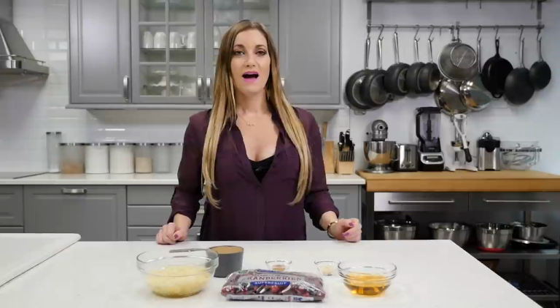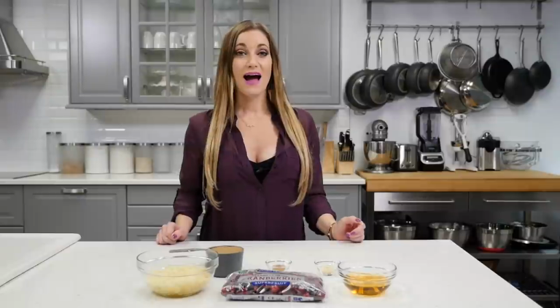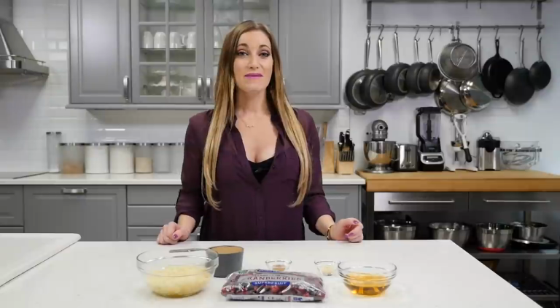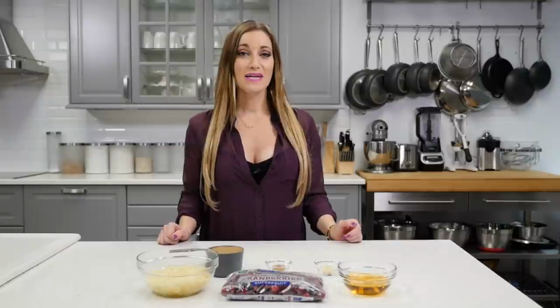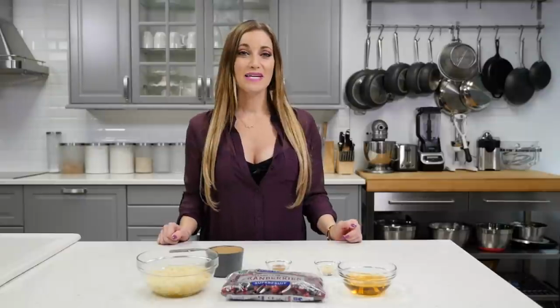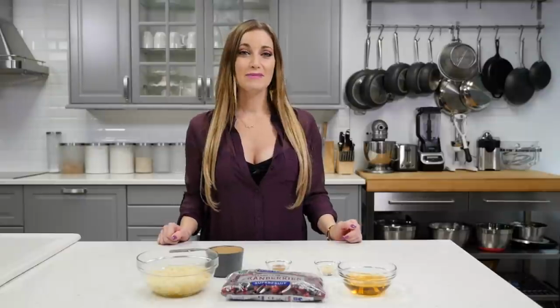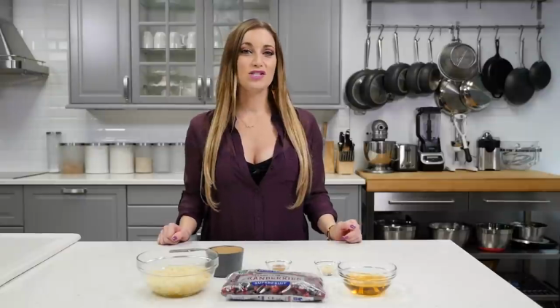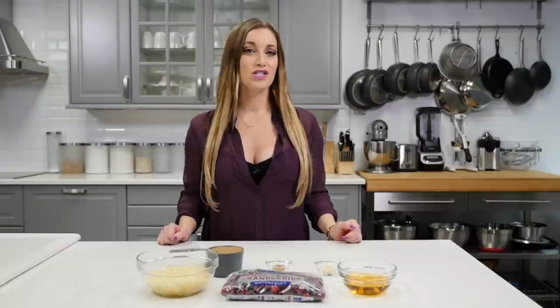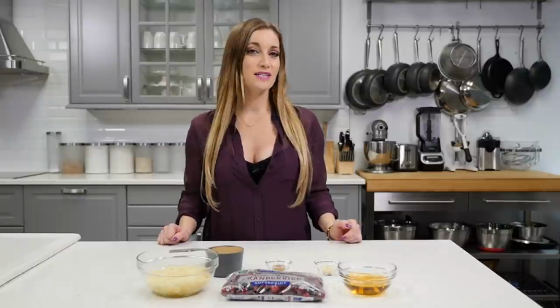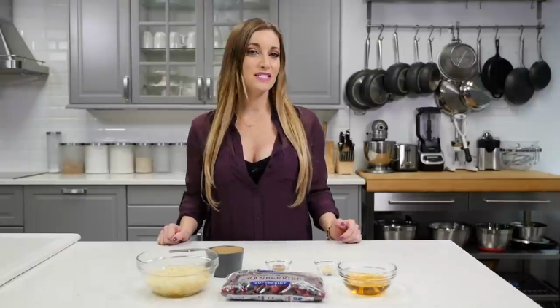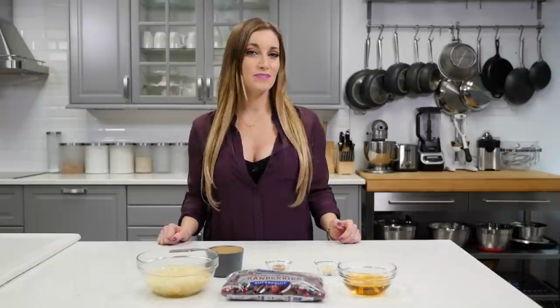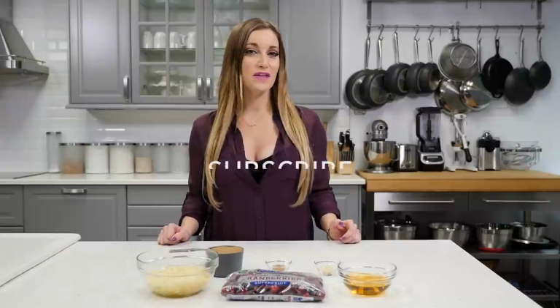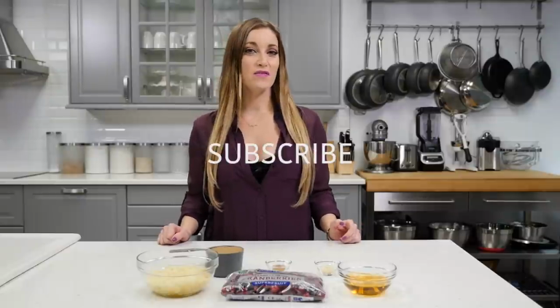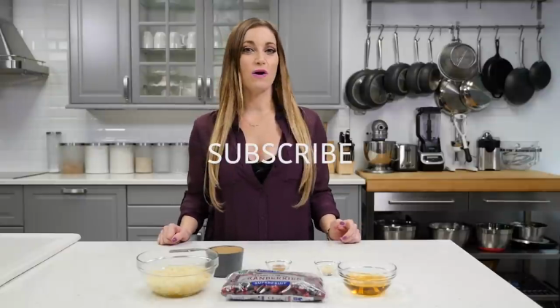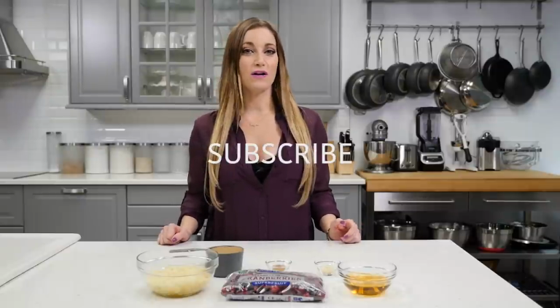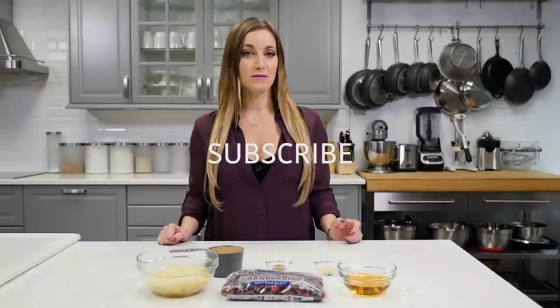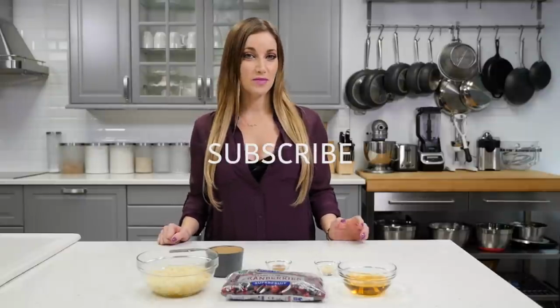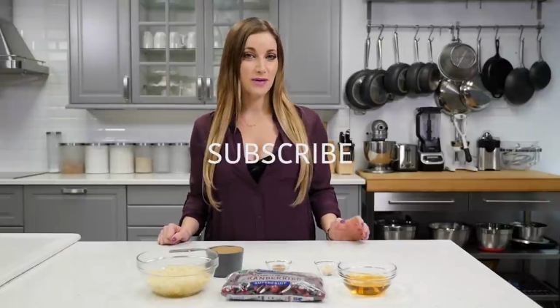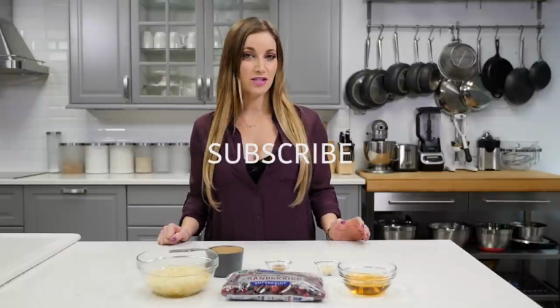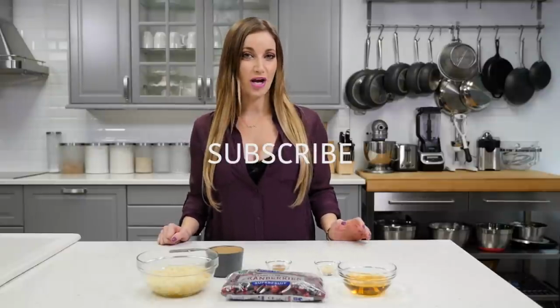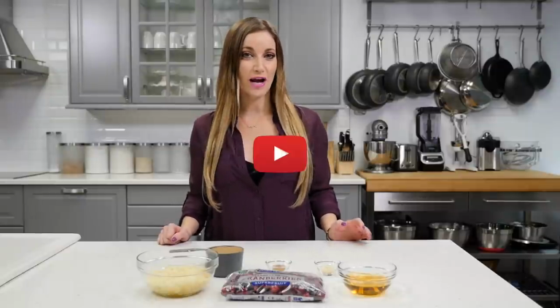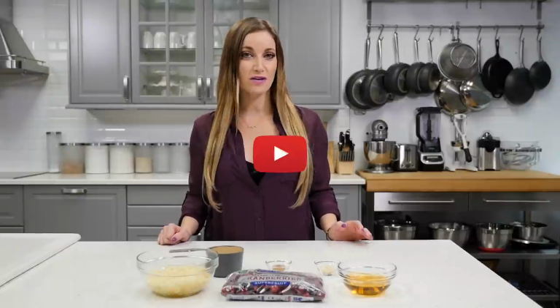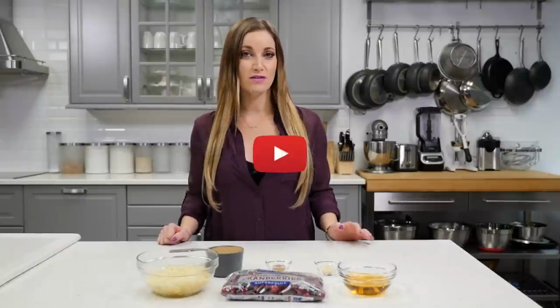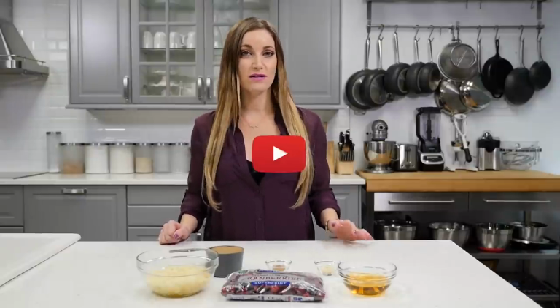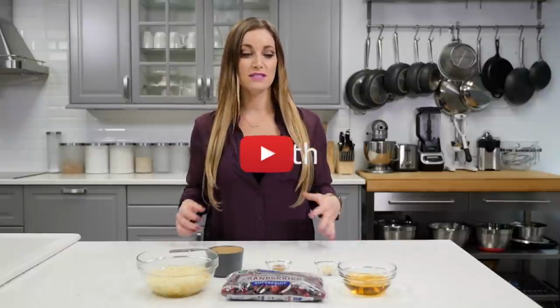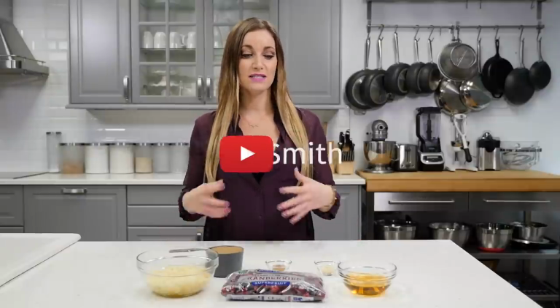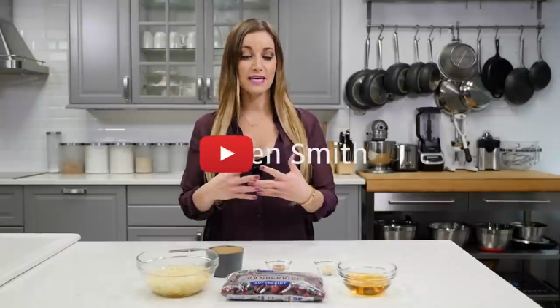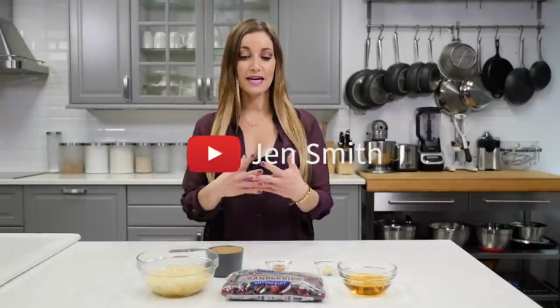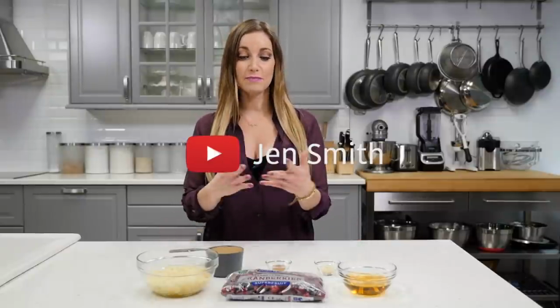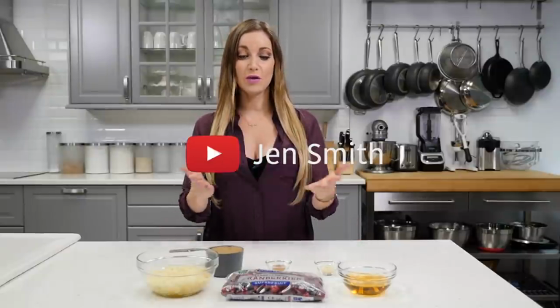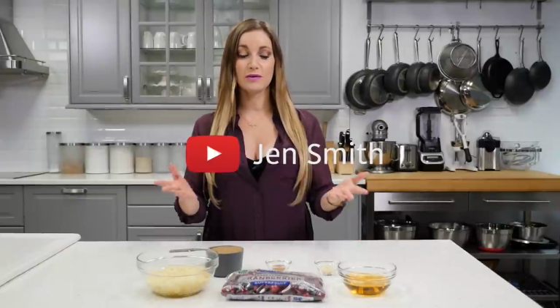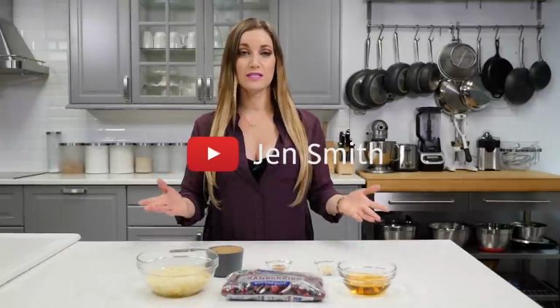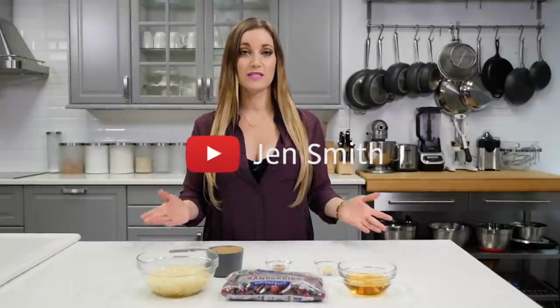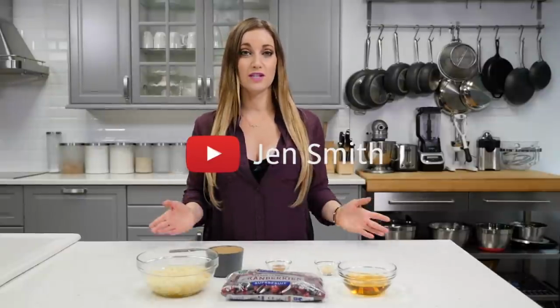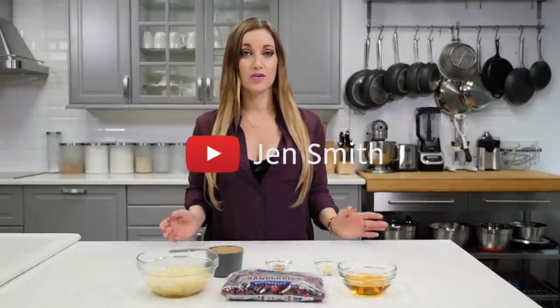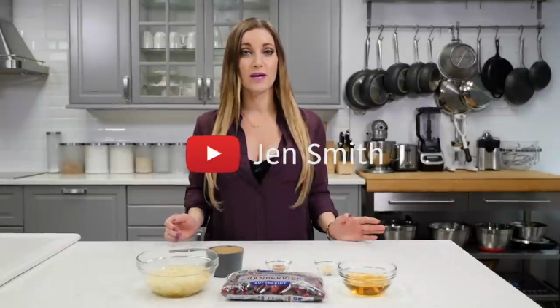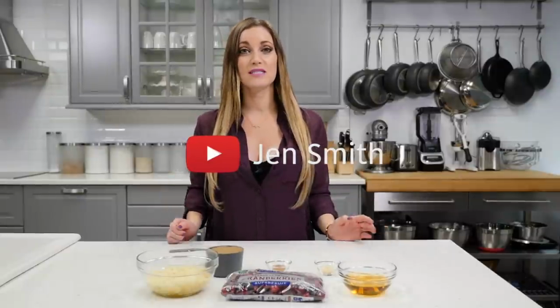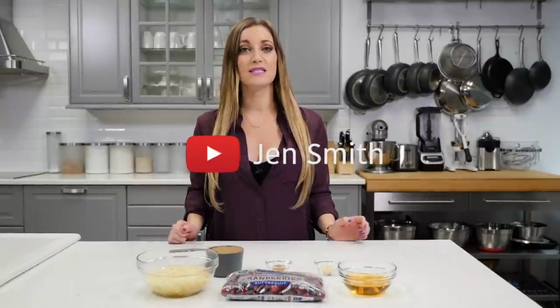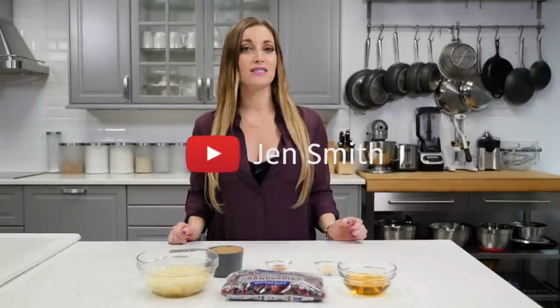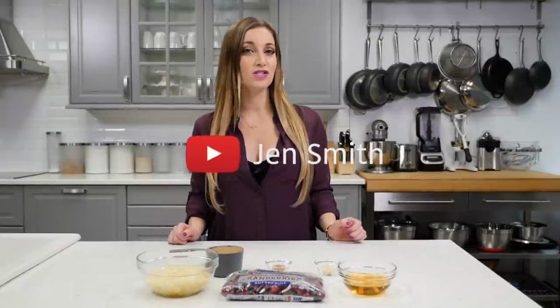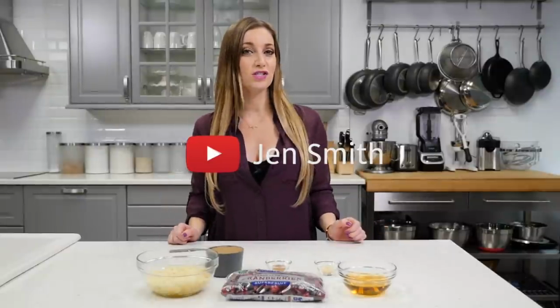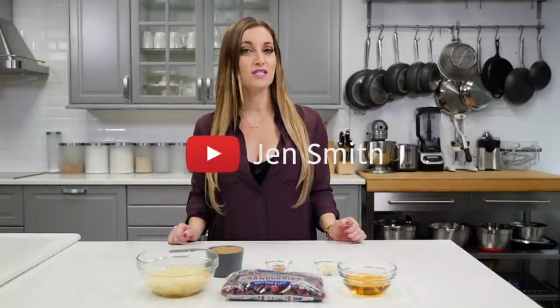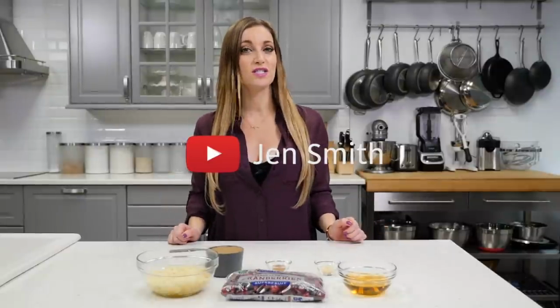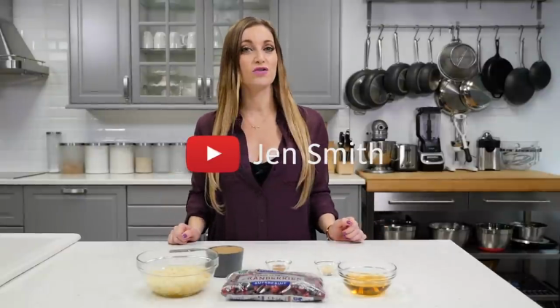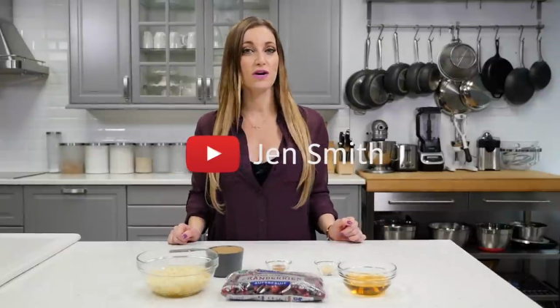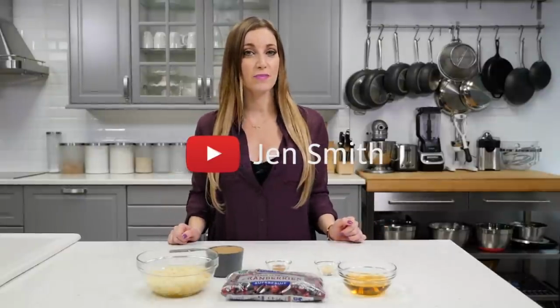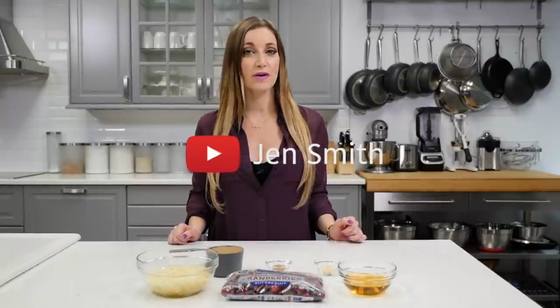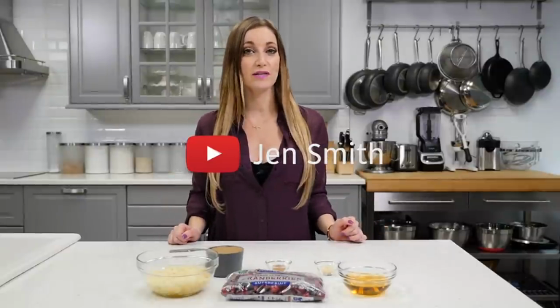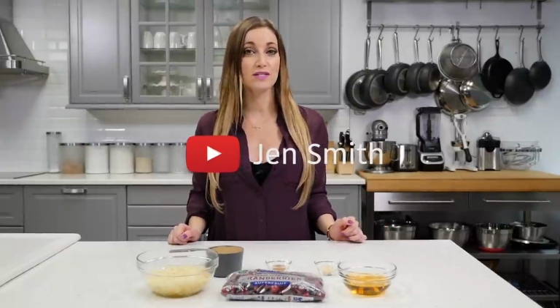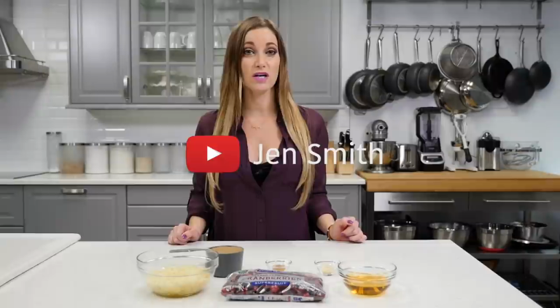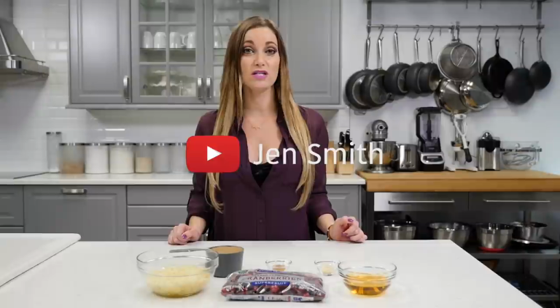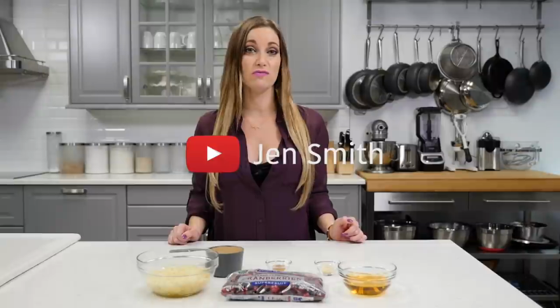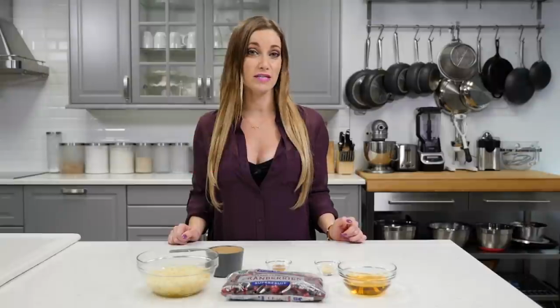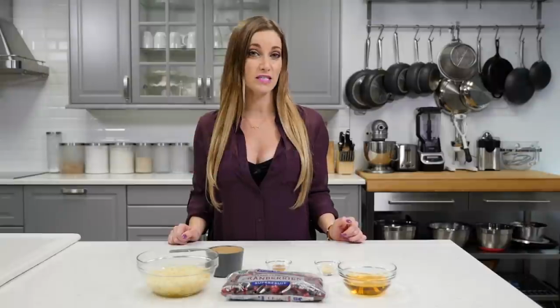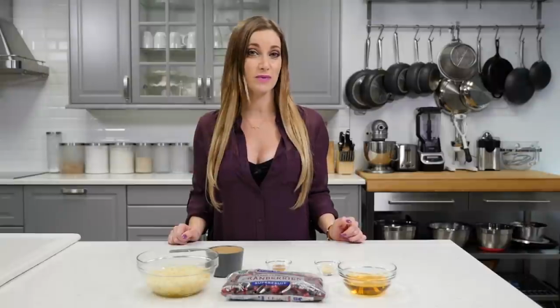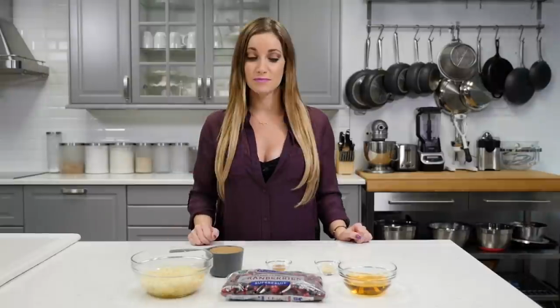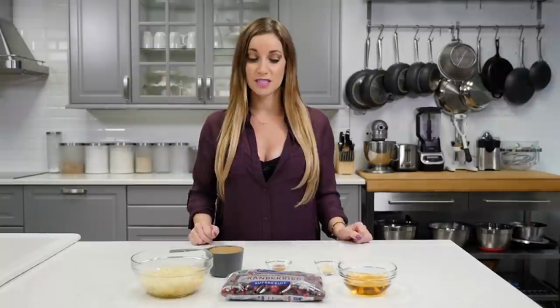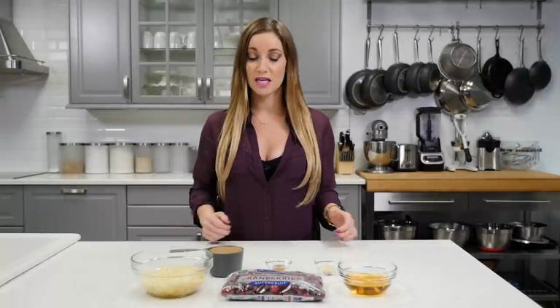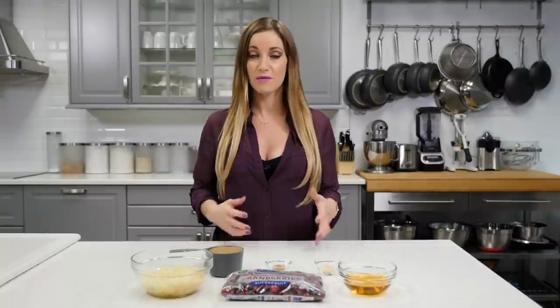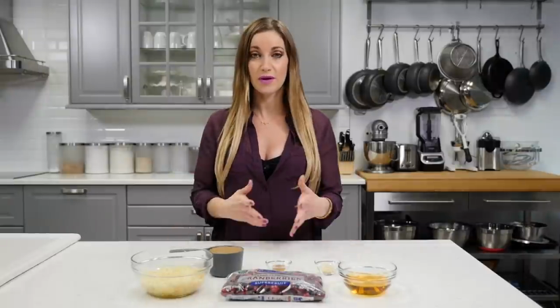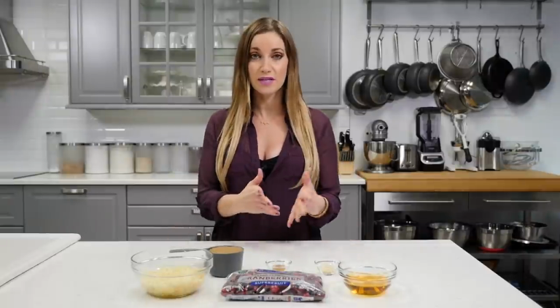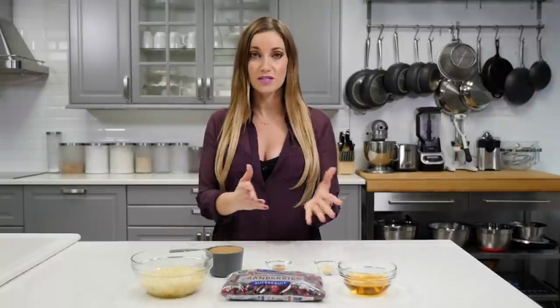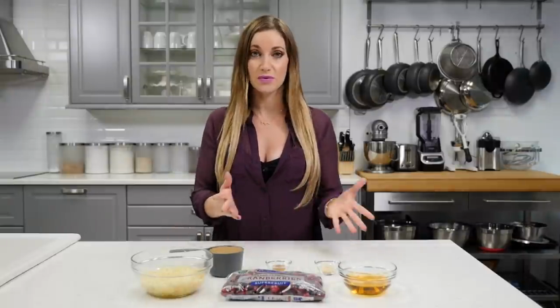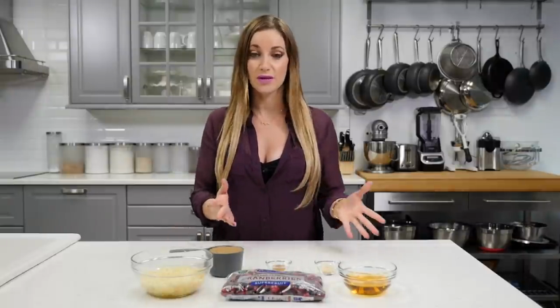Hi, my name is Jen Smith. Welcome to my channel. Today I'm going to teach you a delicious cranberry sauce recipe. Let's get right into it.